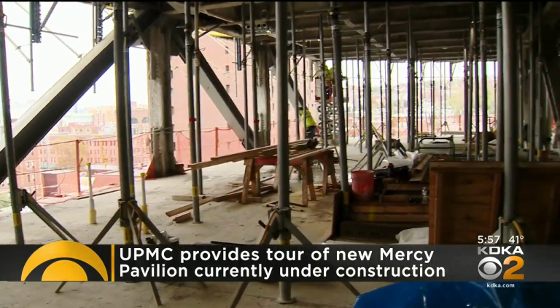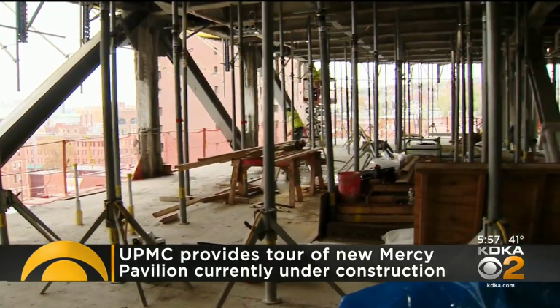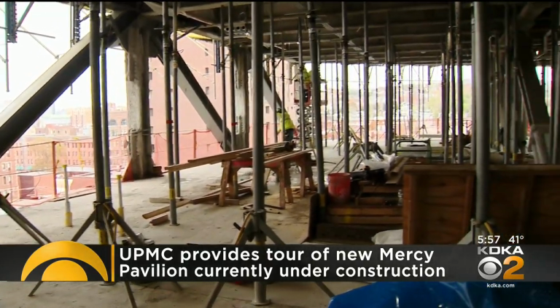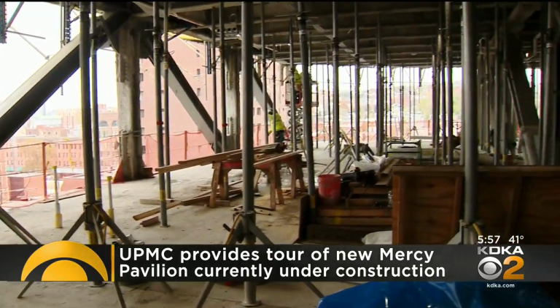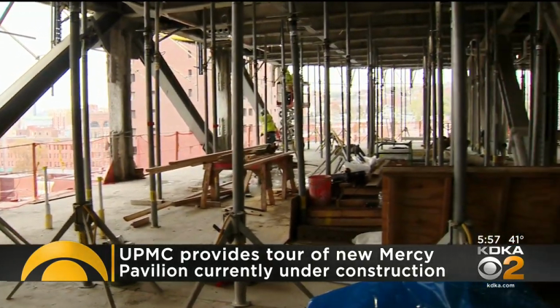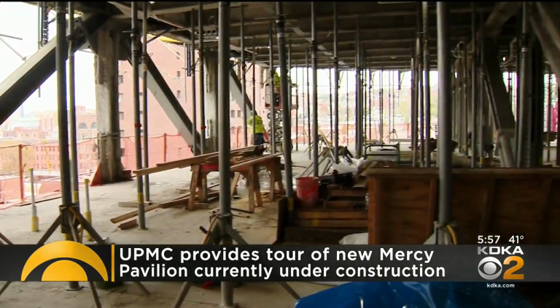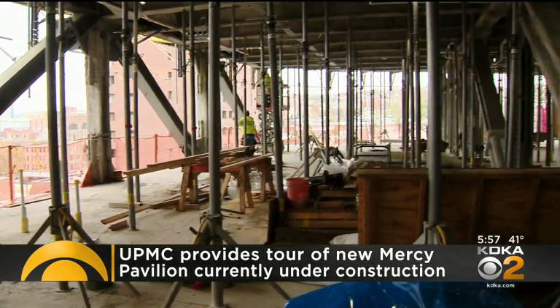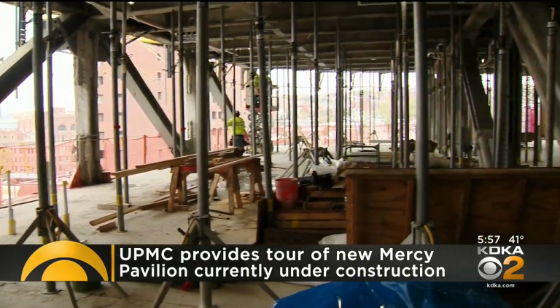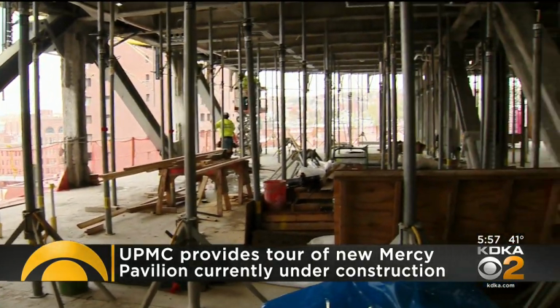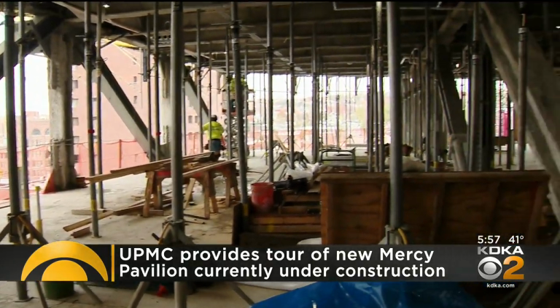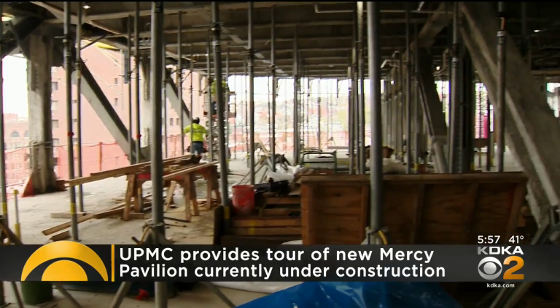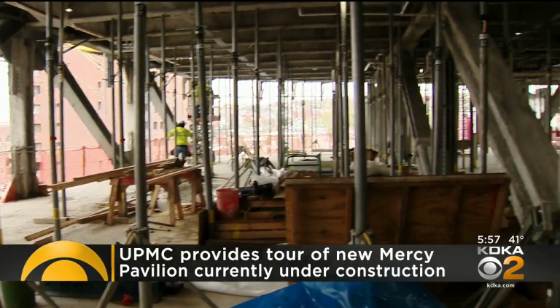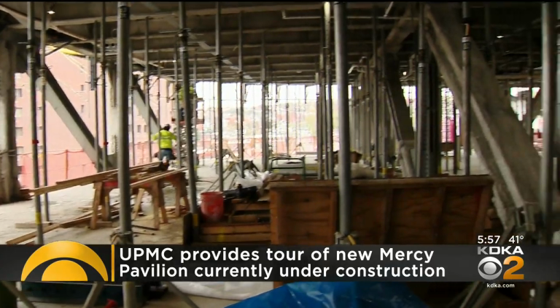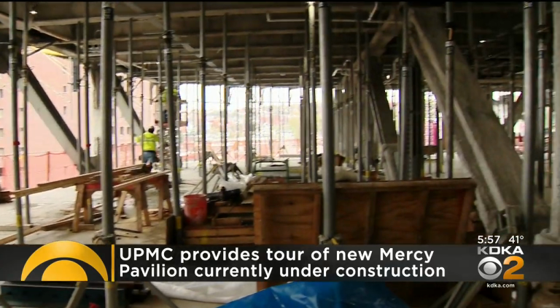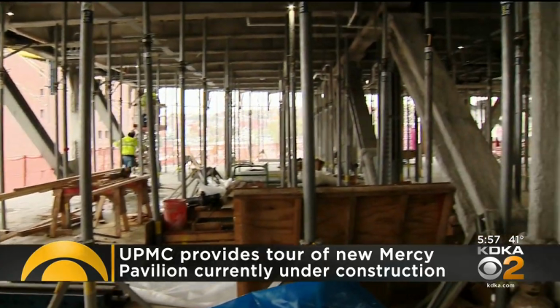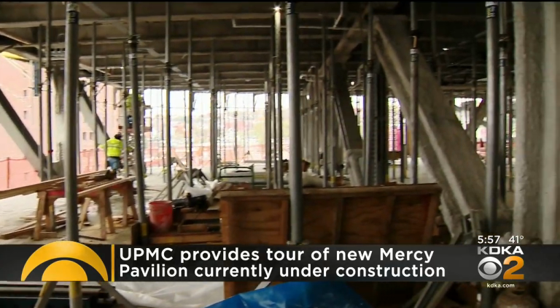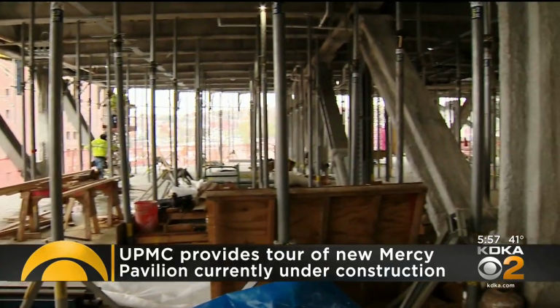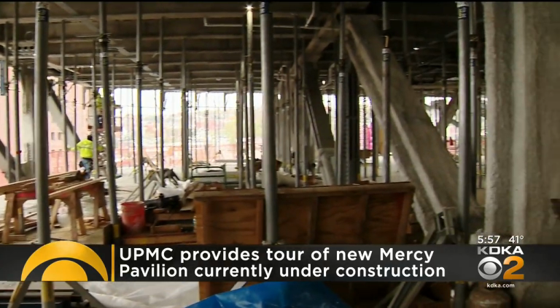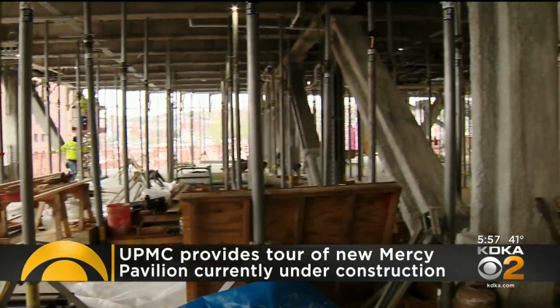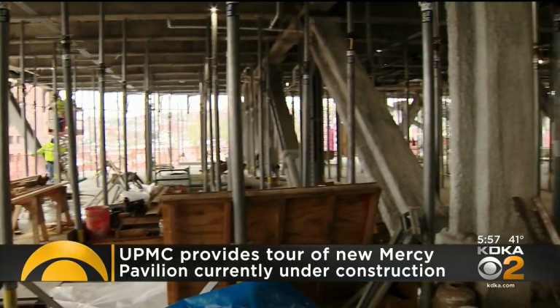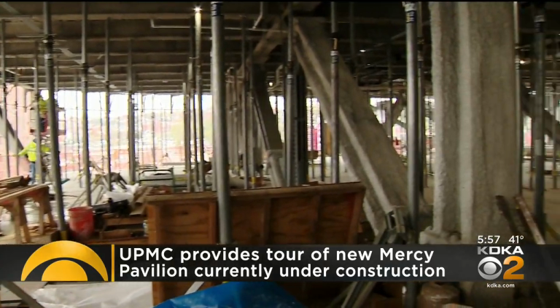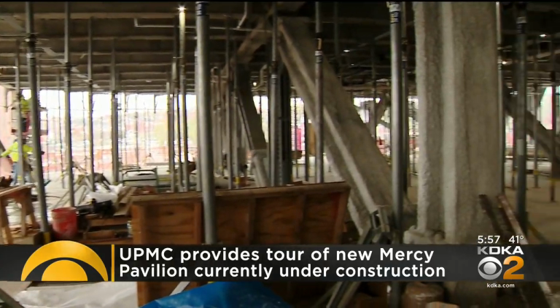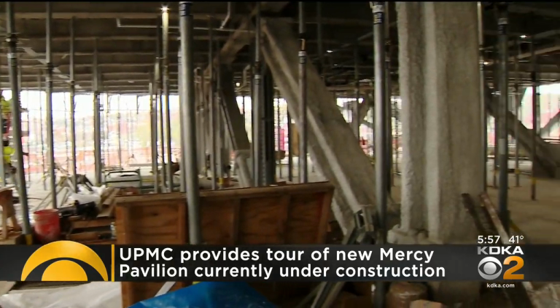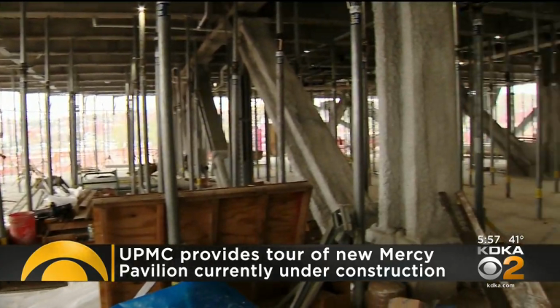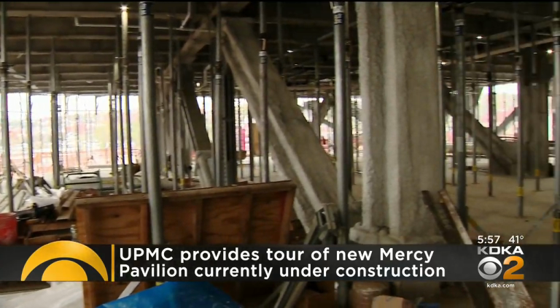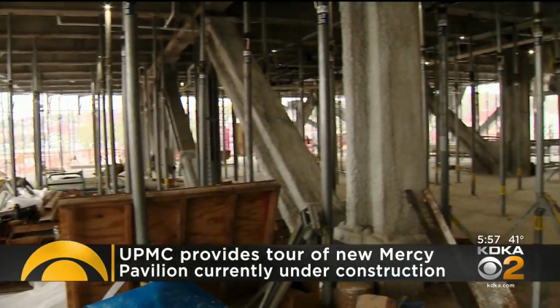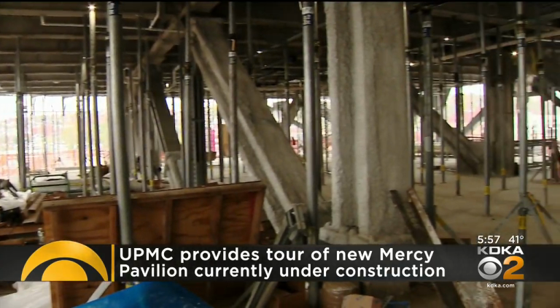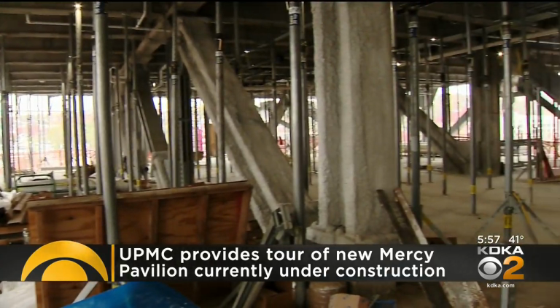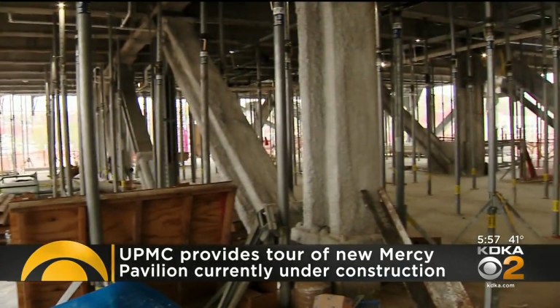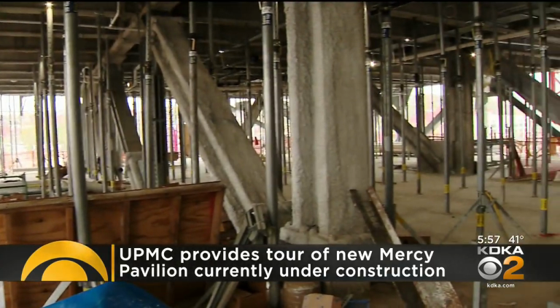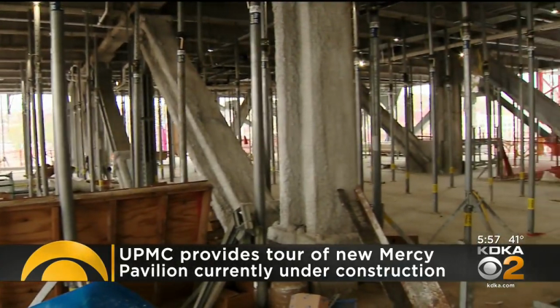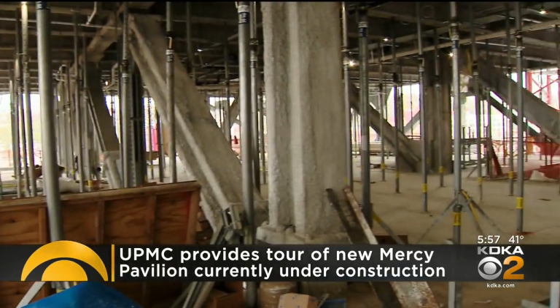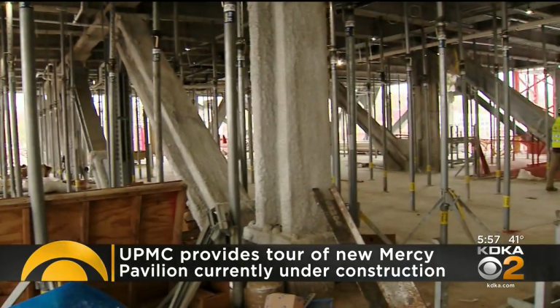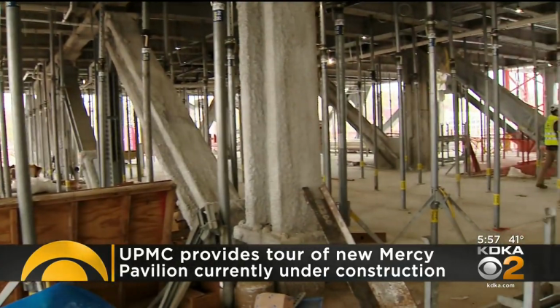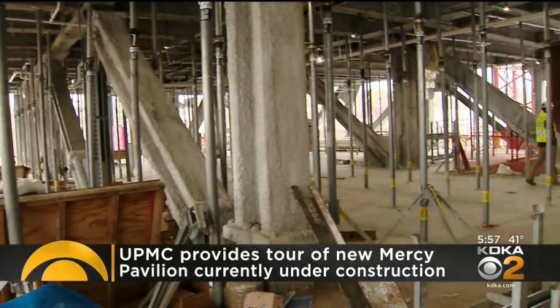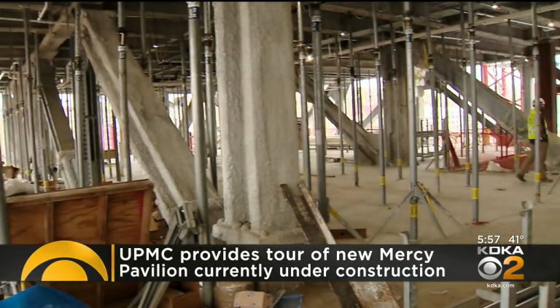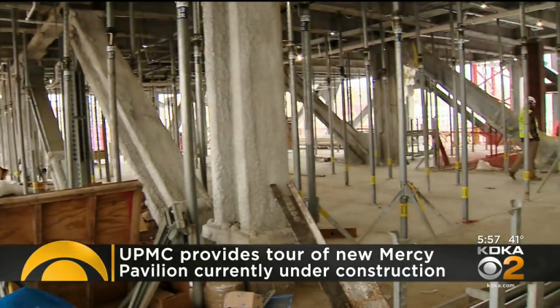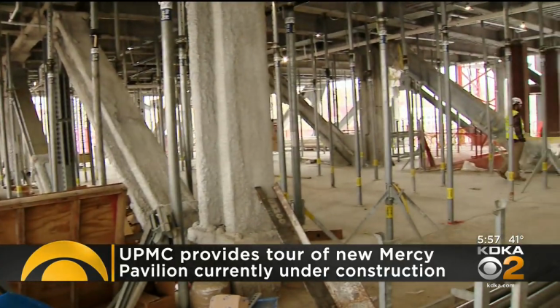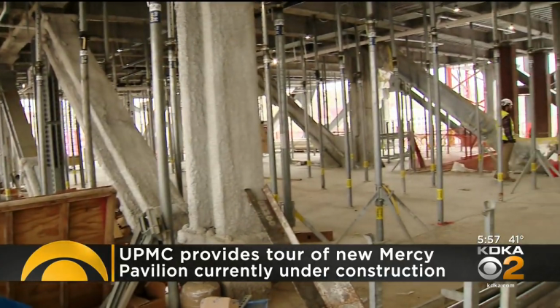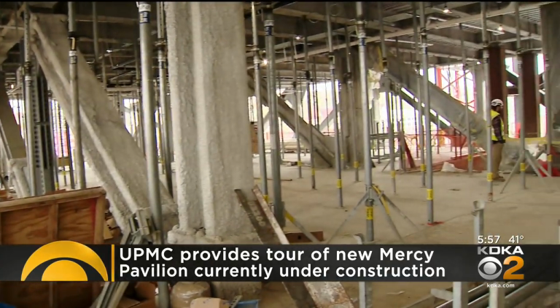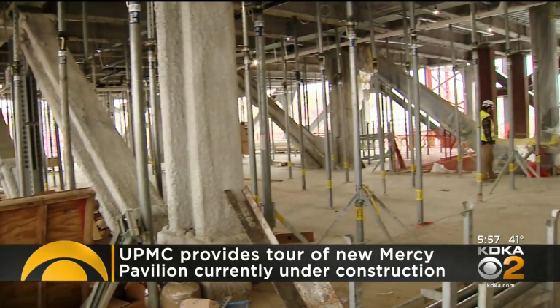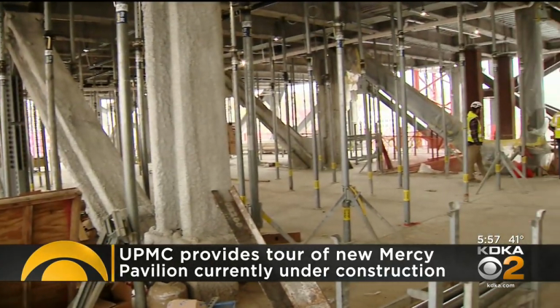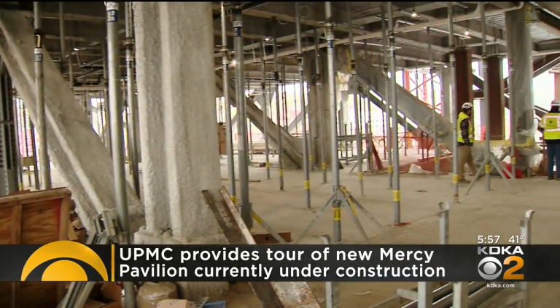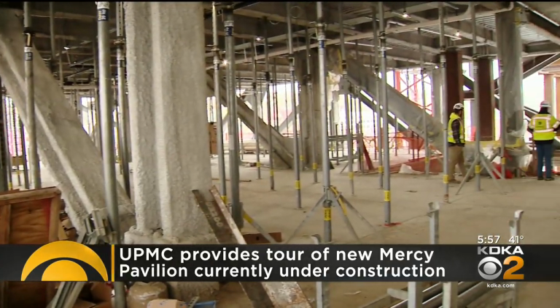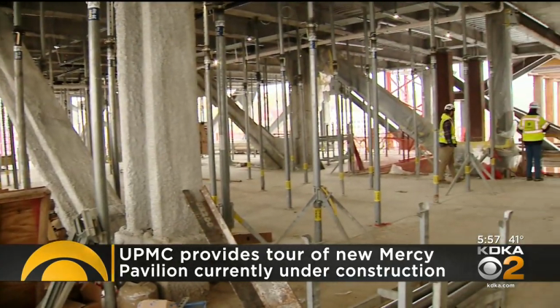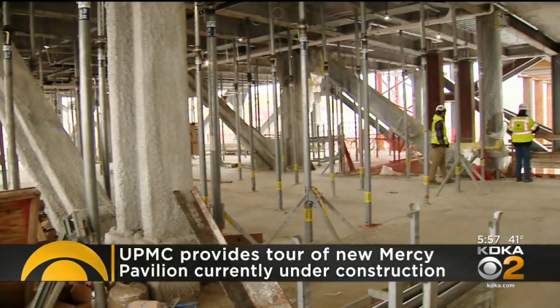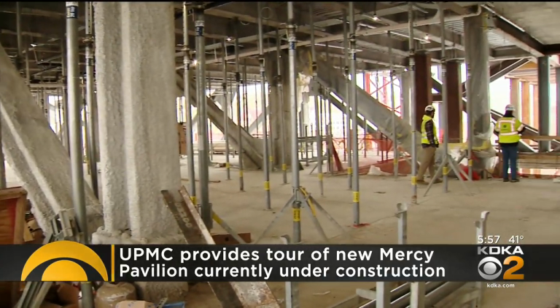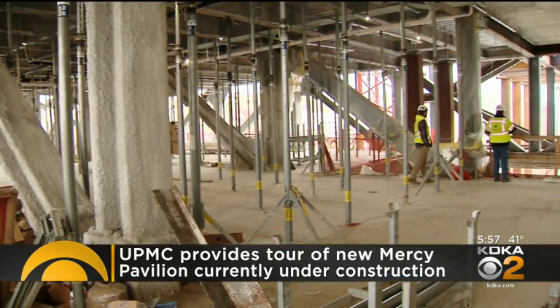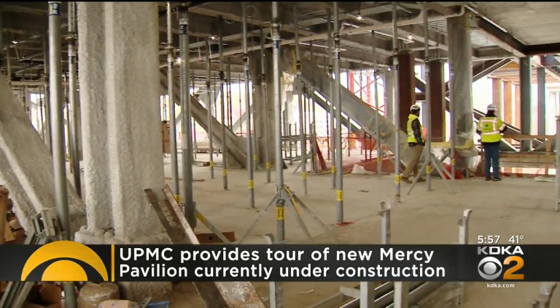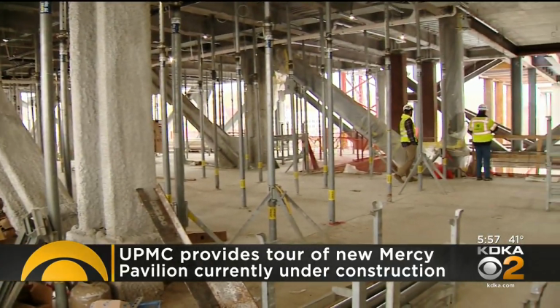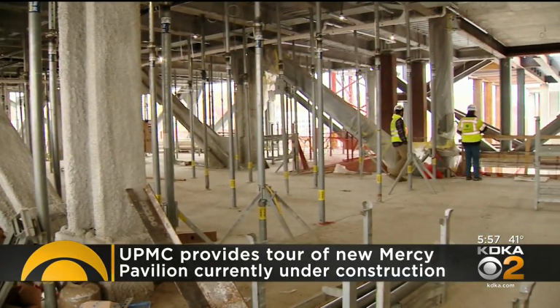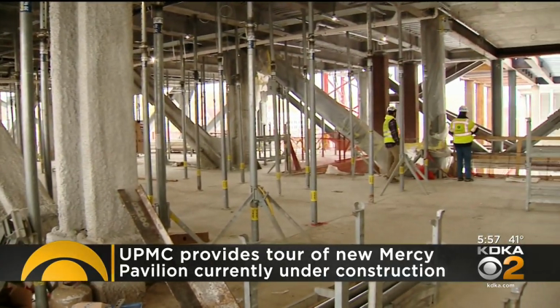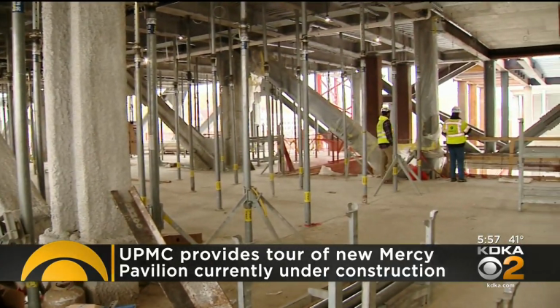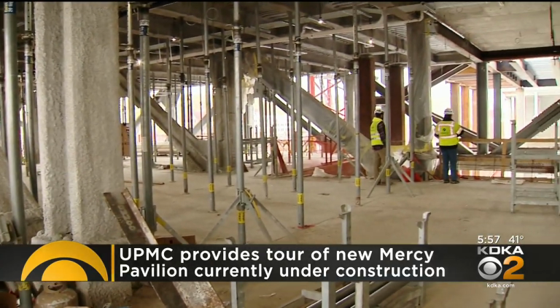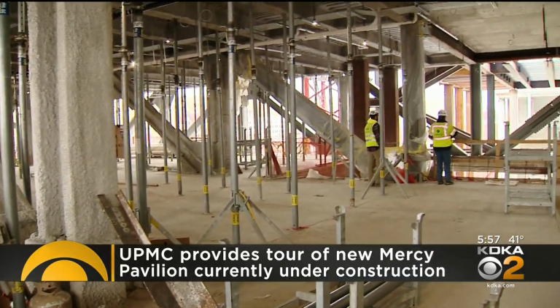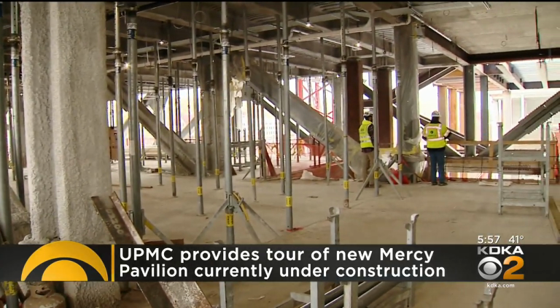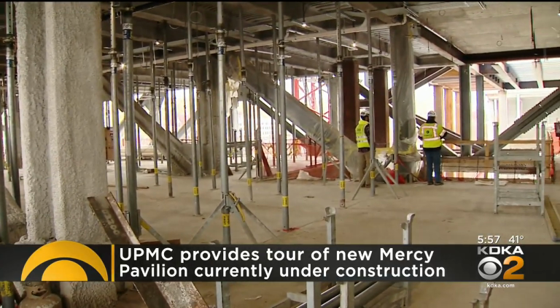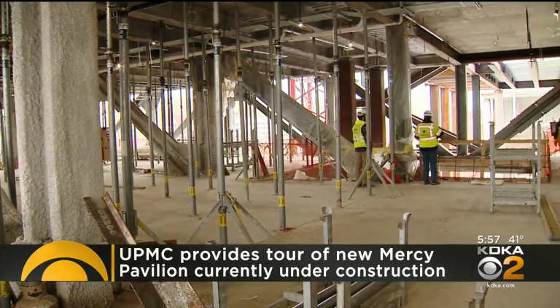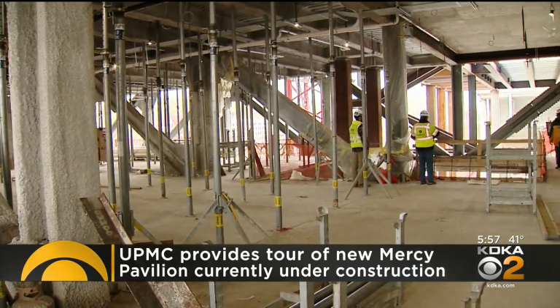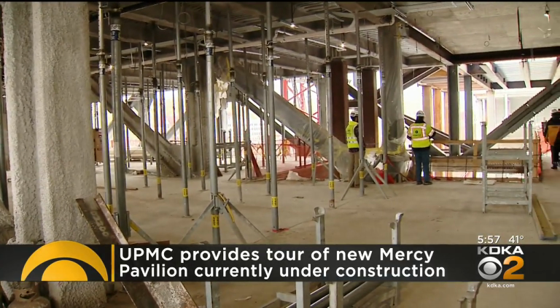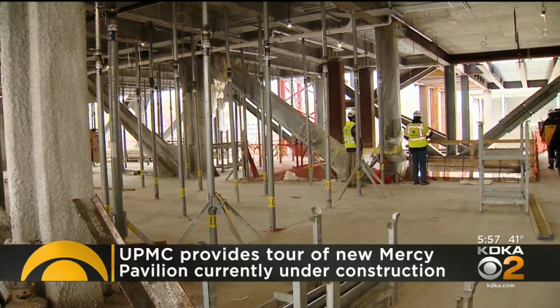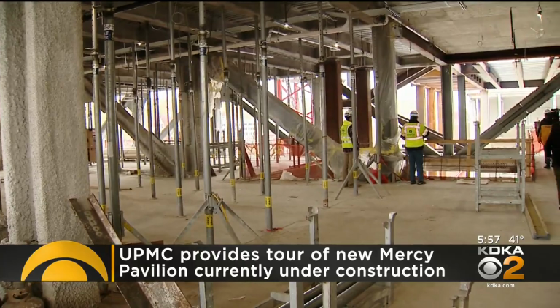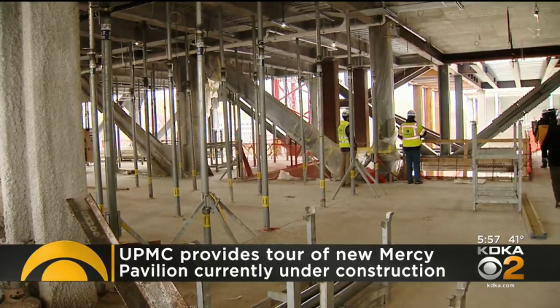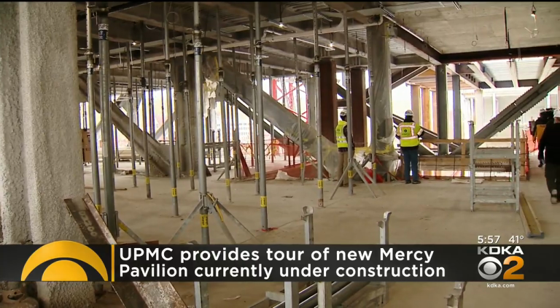There will be more than 87,000 square feet of research space where some of the world's leading vision experts will determine new ways to restore people's vision. And speaking of vision, there's going to be eight operating rooms and so much more.